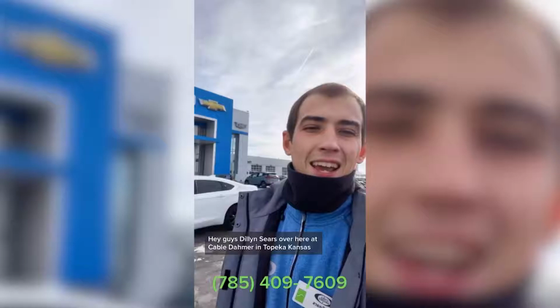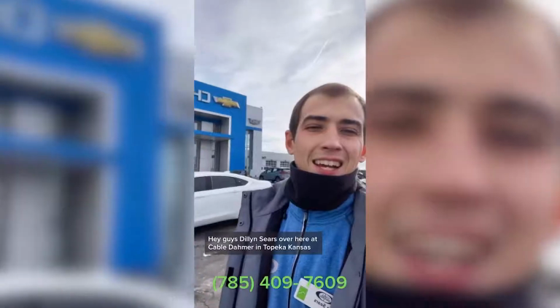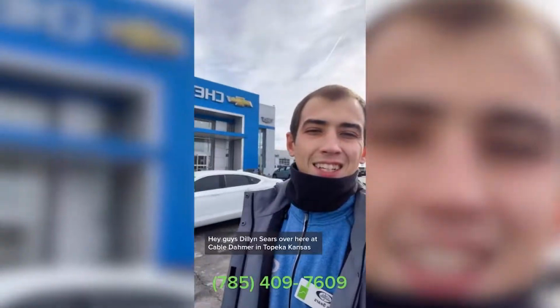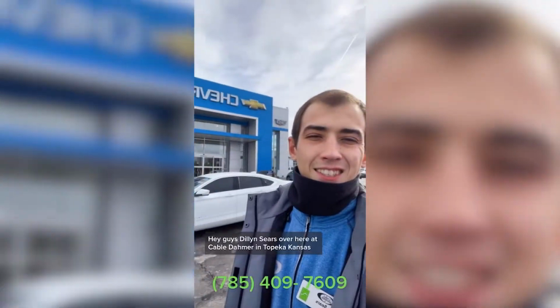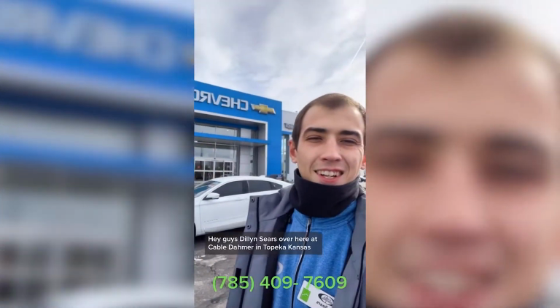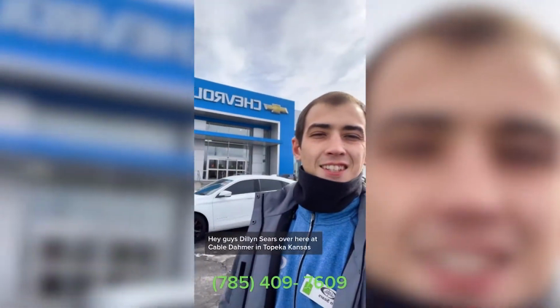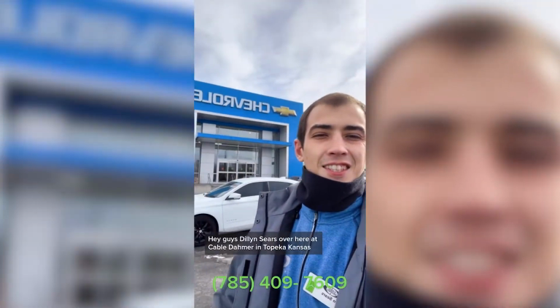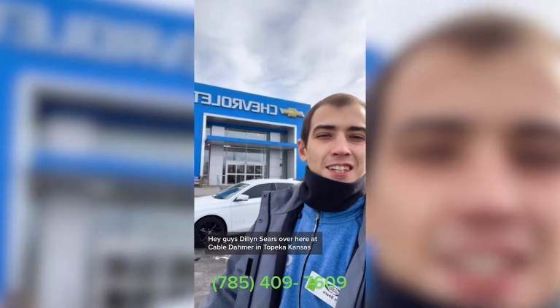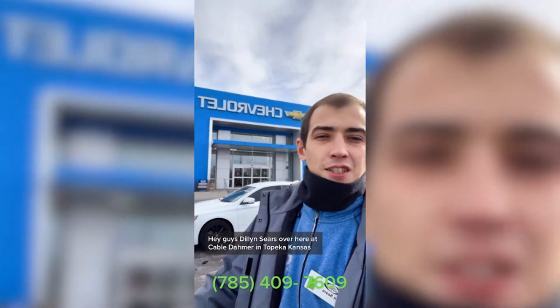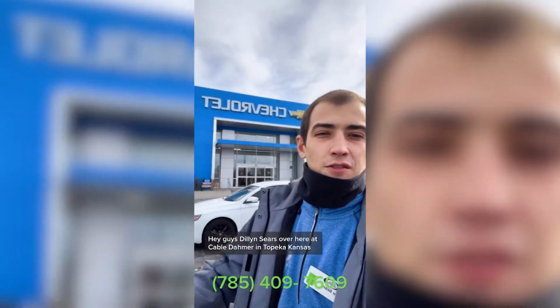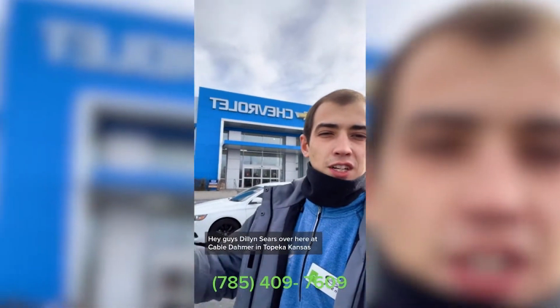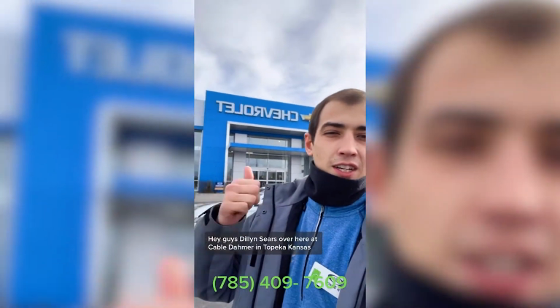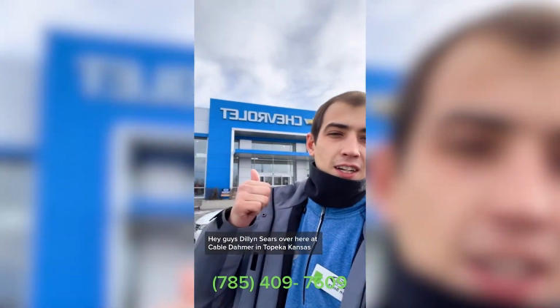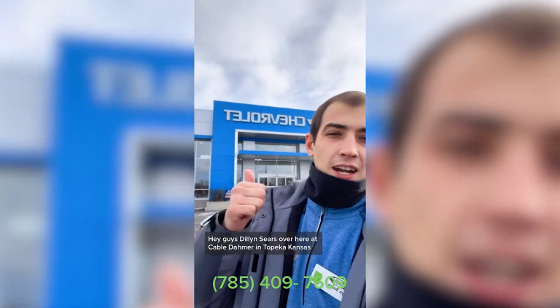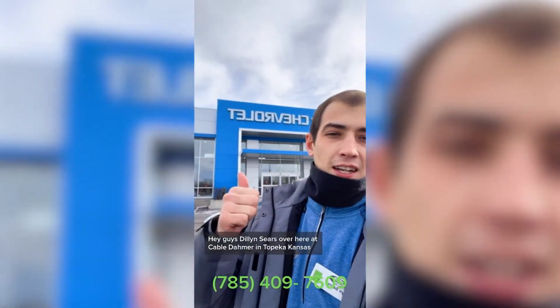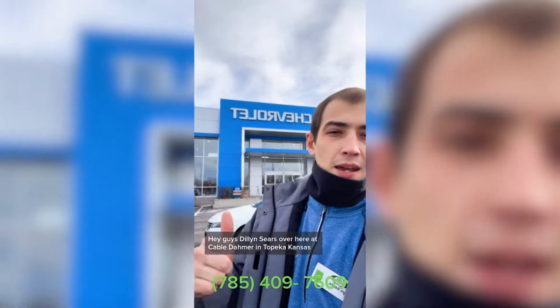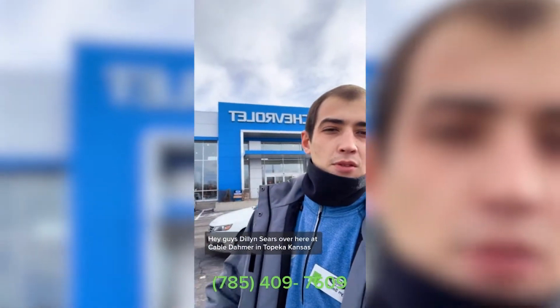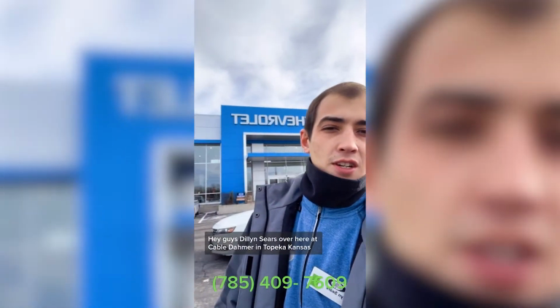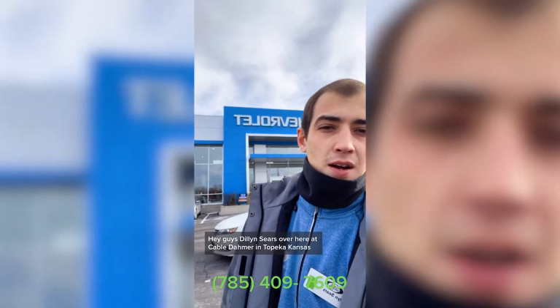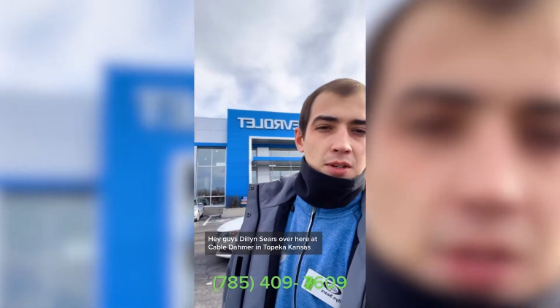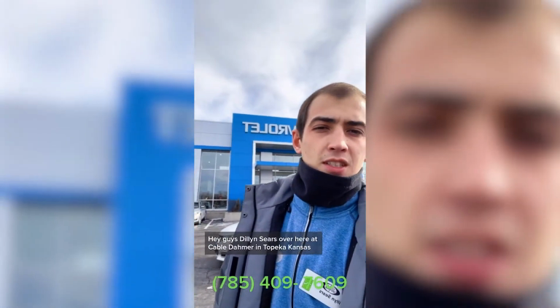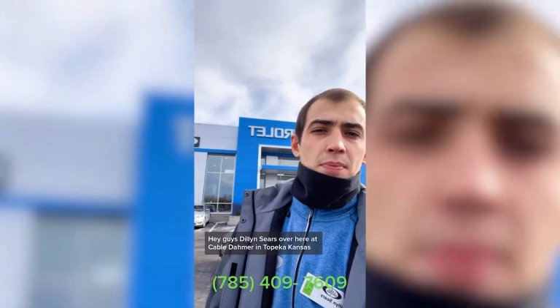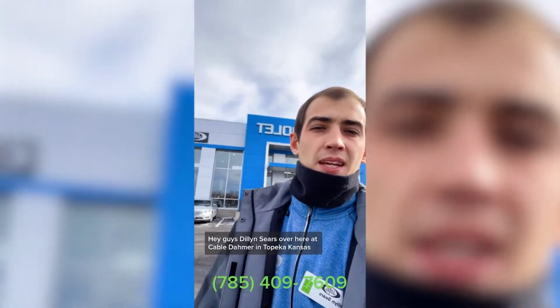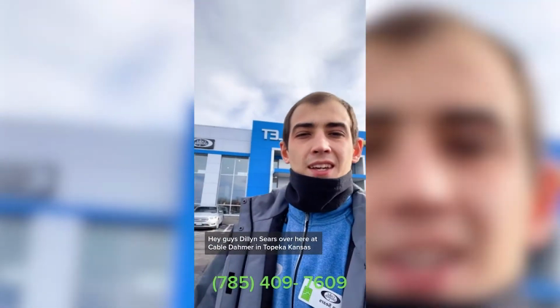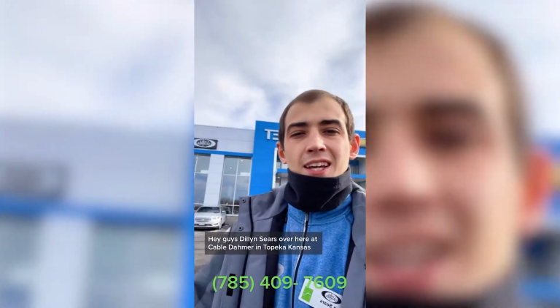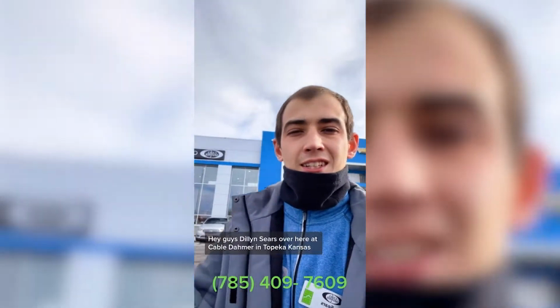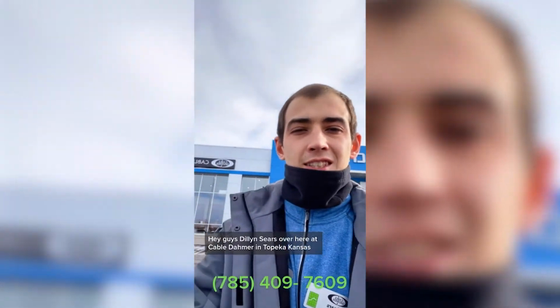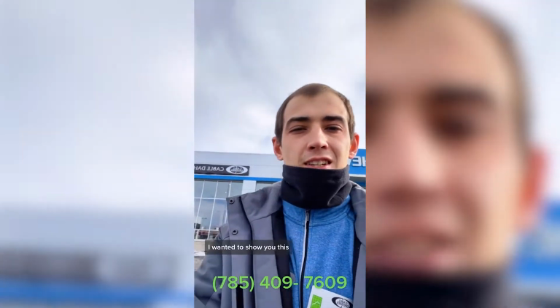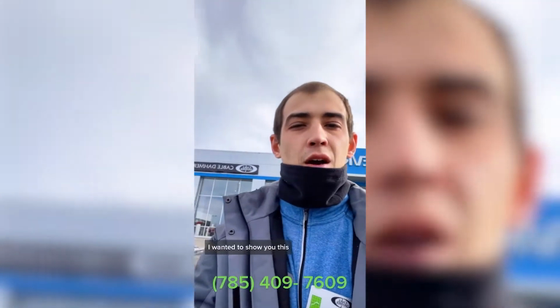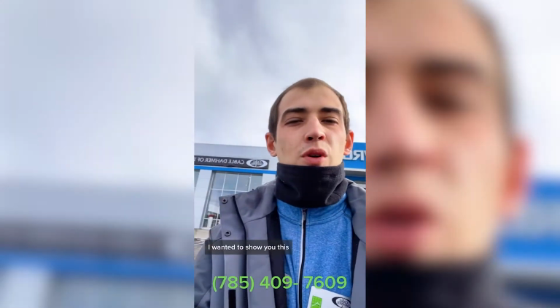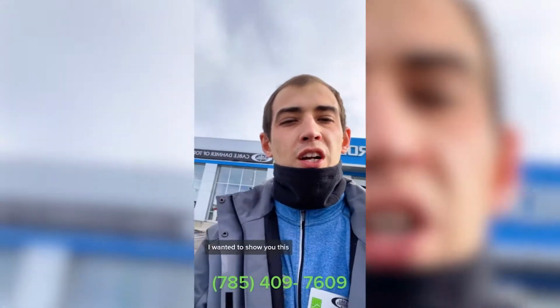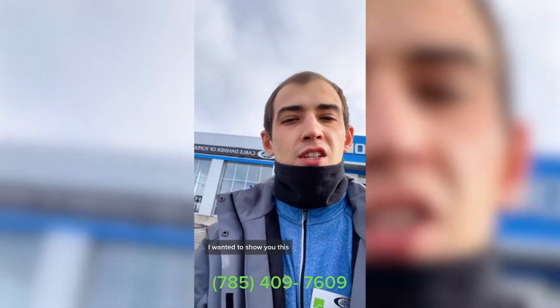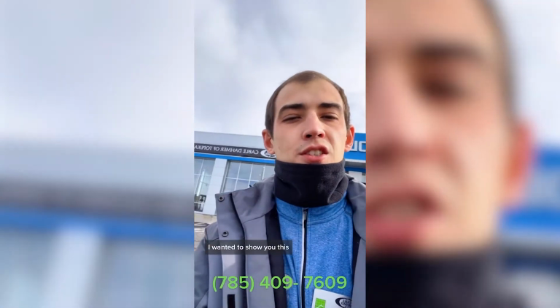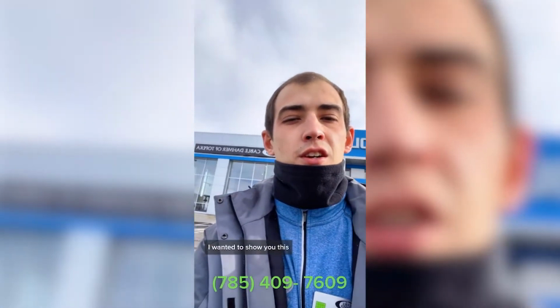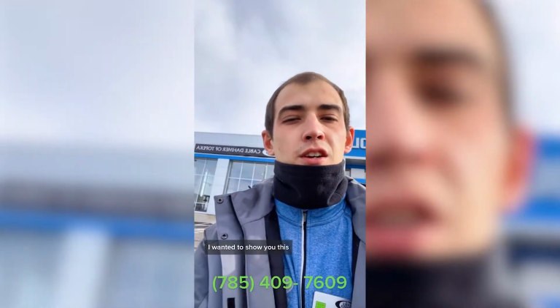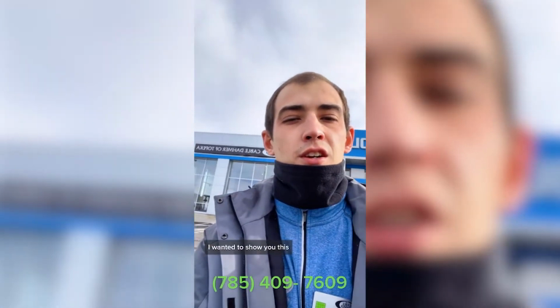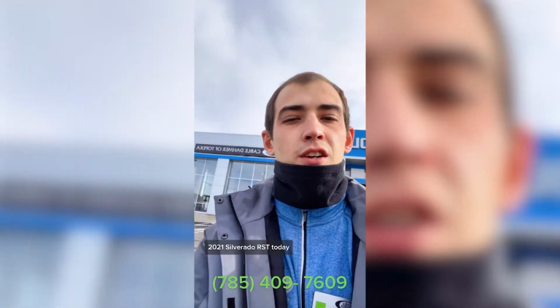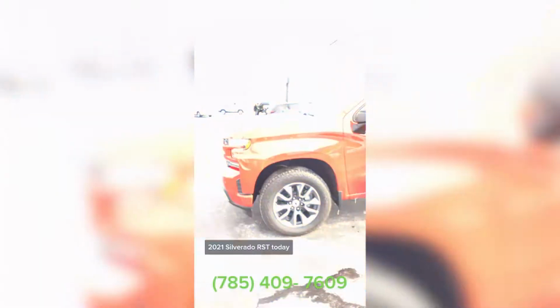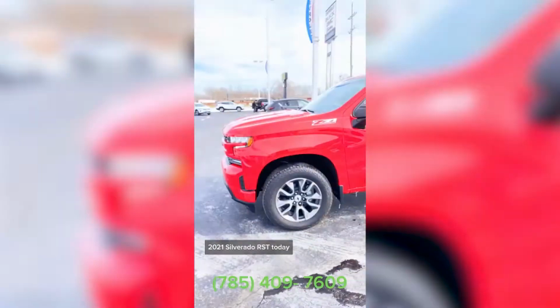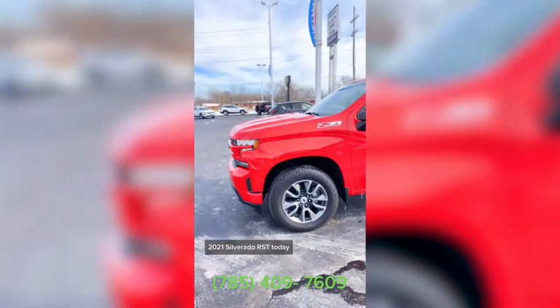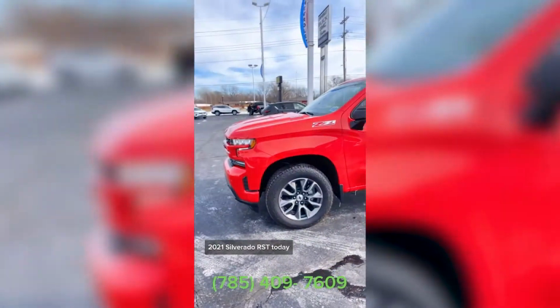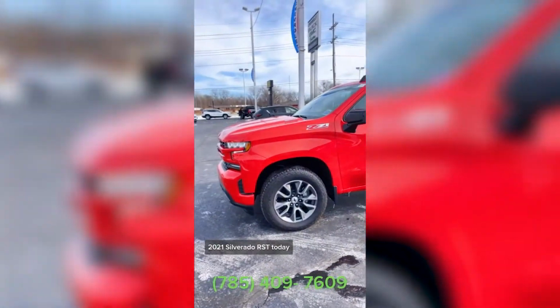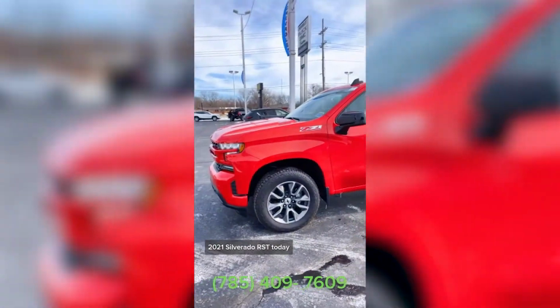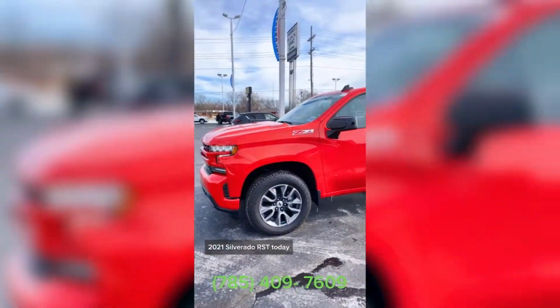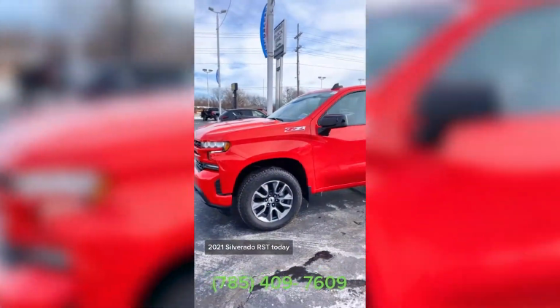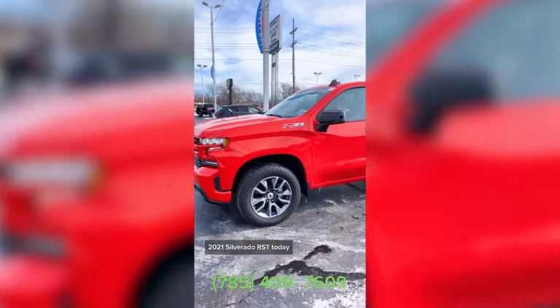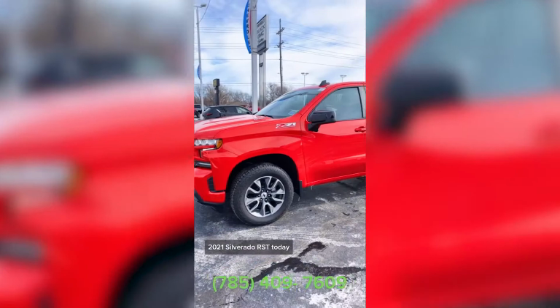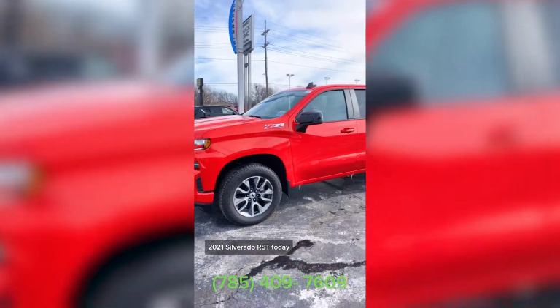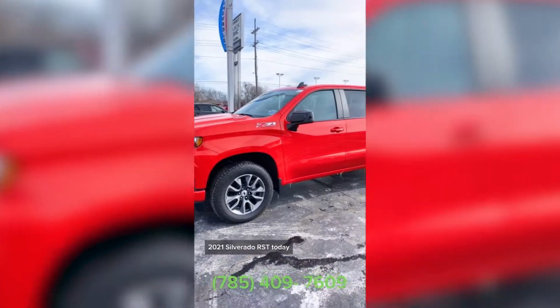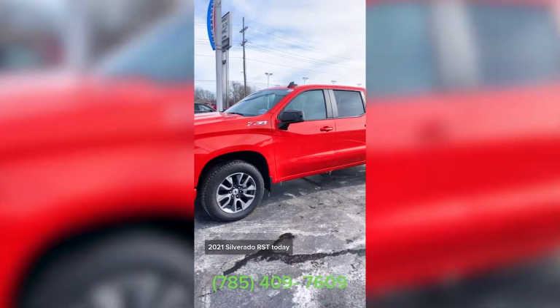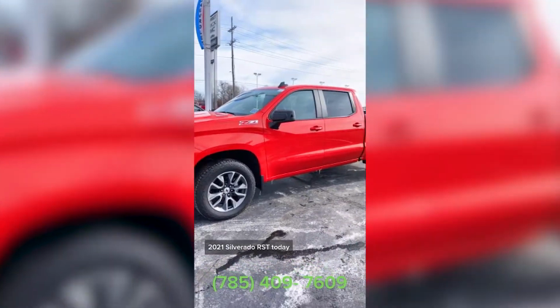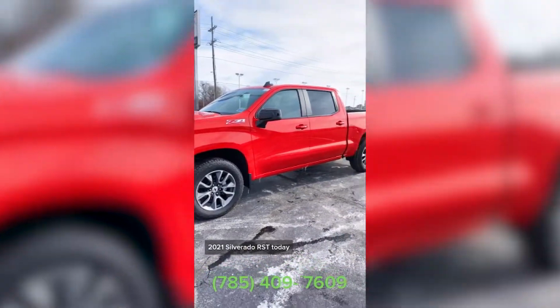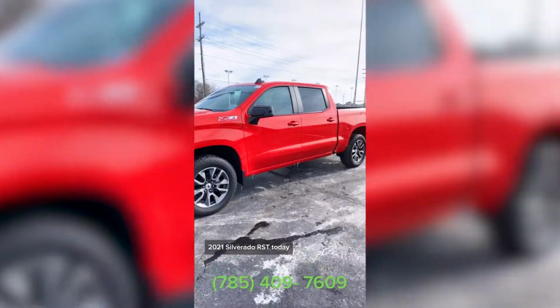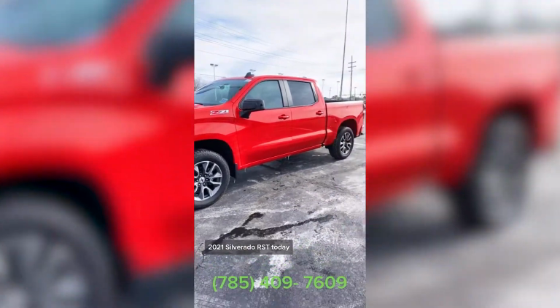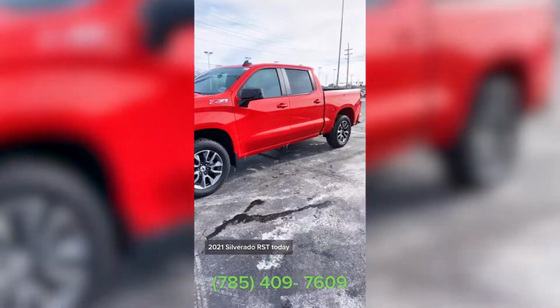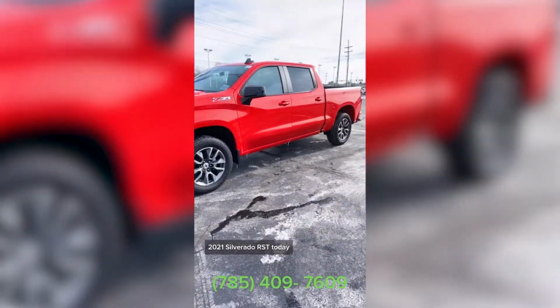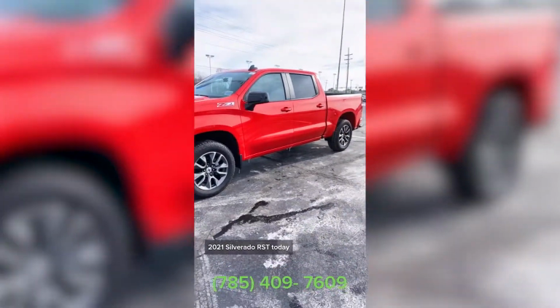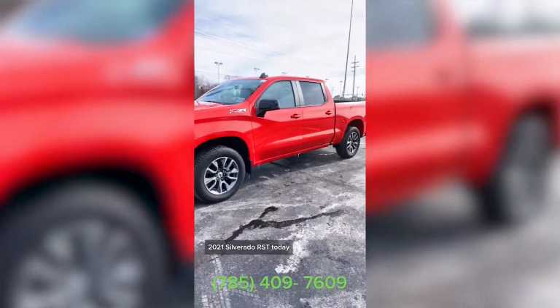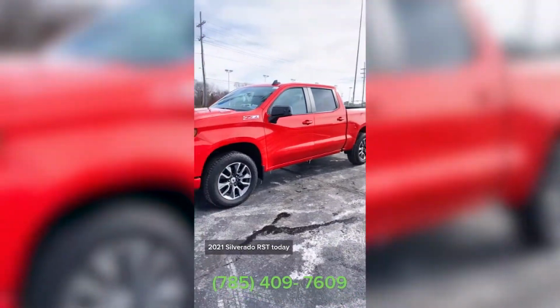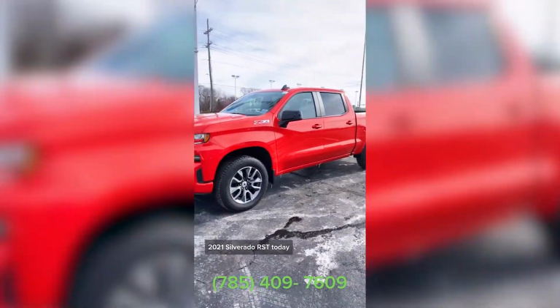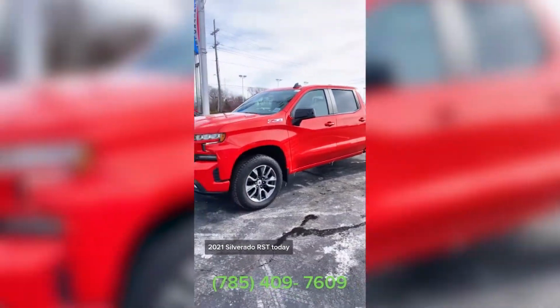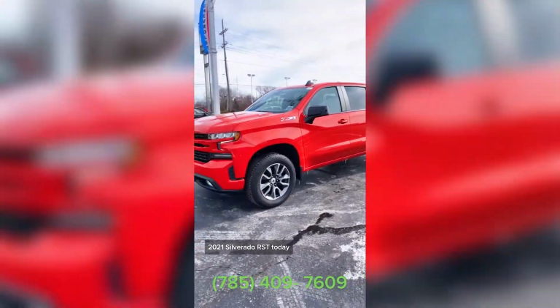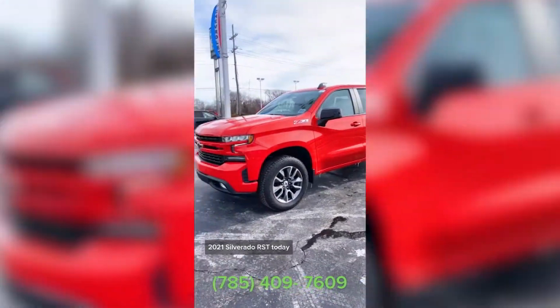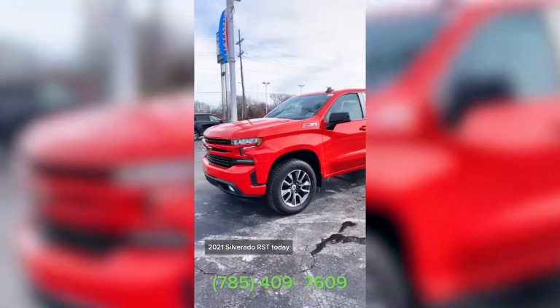Hey guys, Dylan Sears over here at Cable Dahmer in Topeka, Kansas. I wanted to show you this 2021 Silverado RST today.